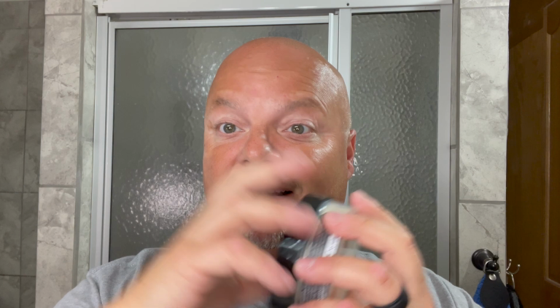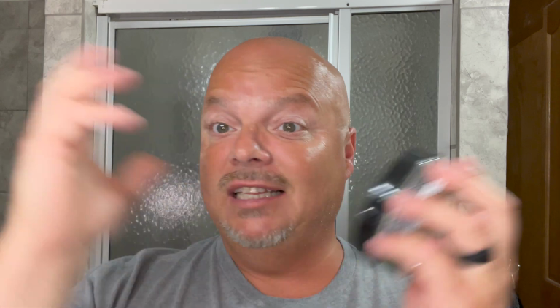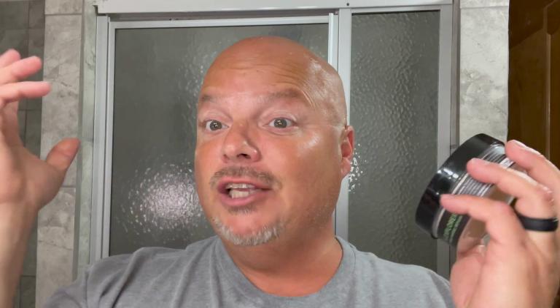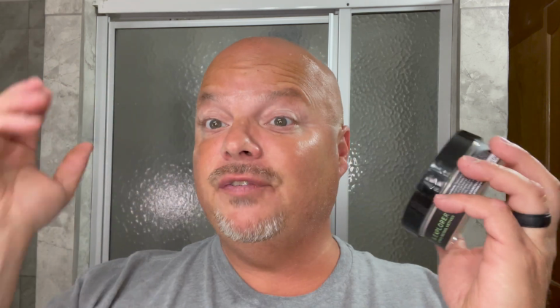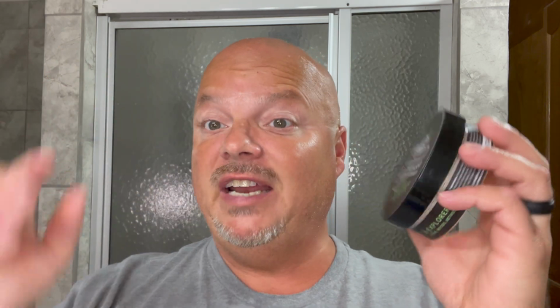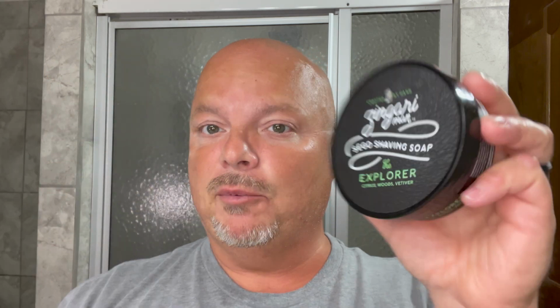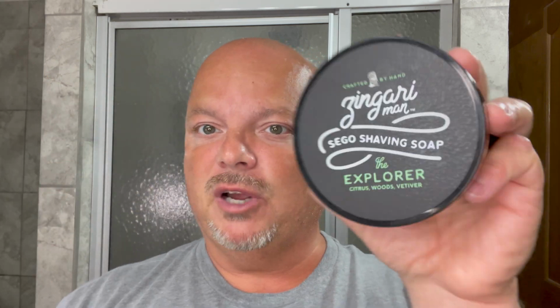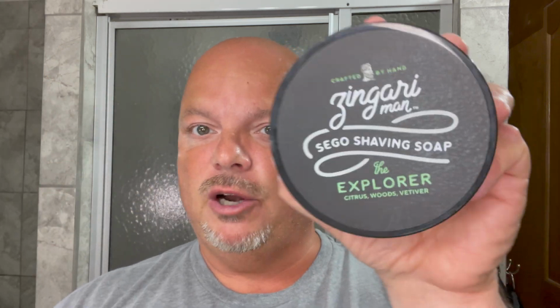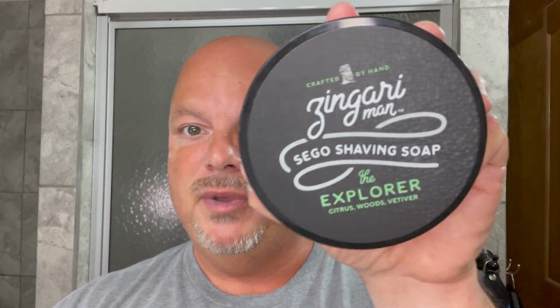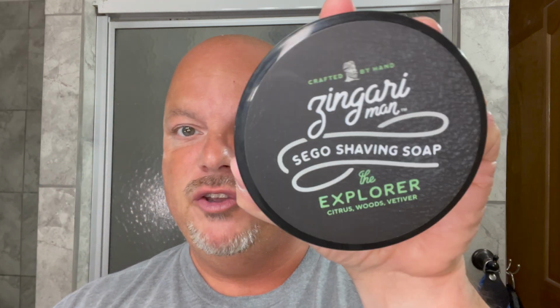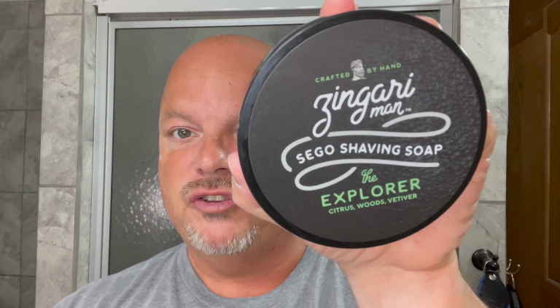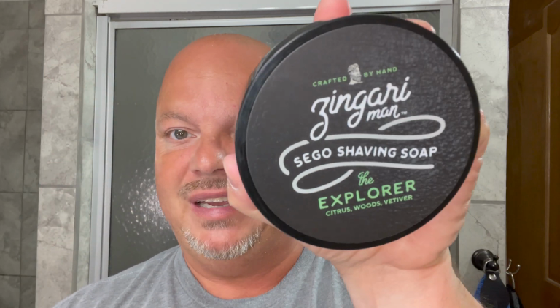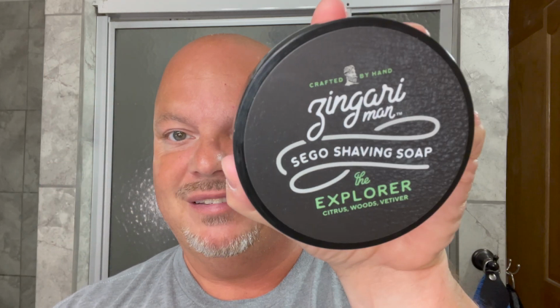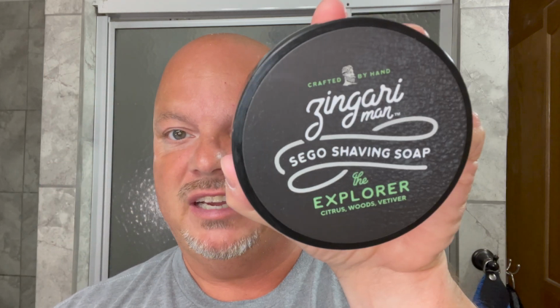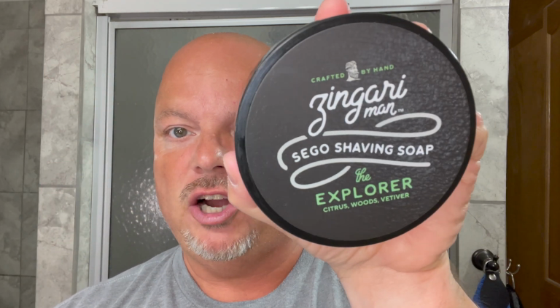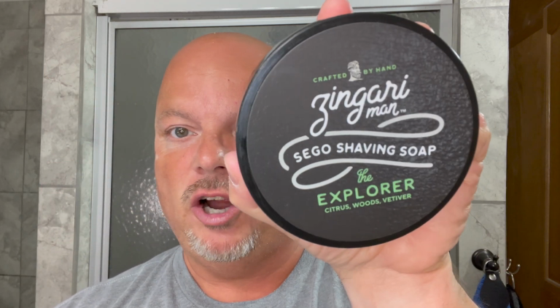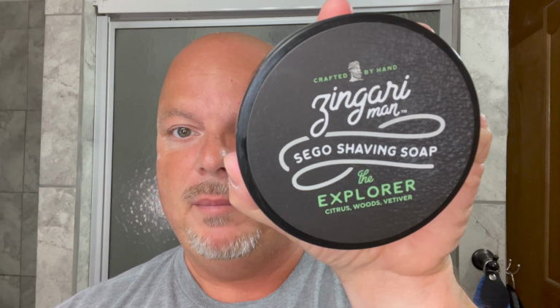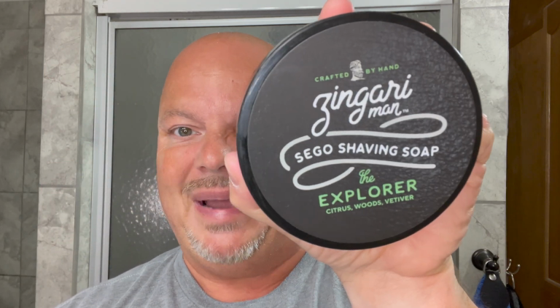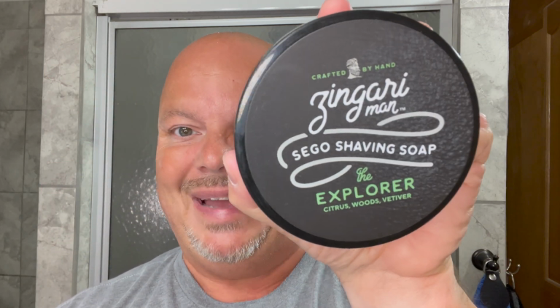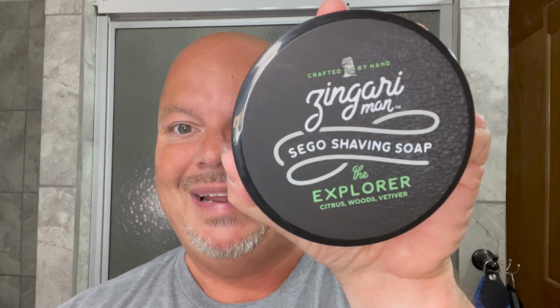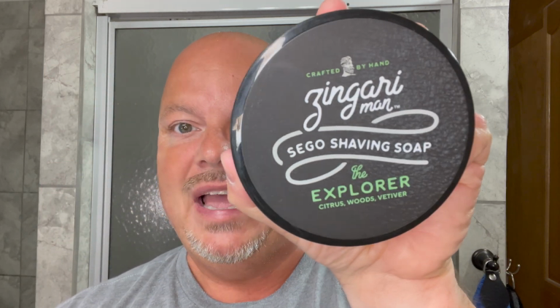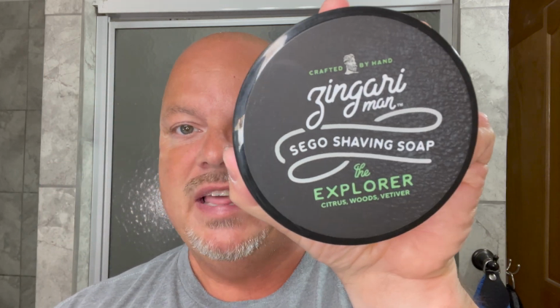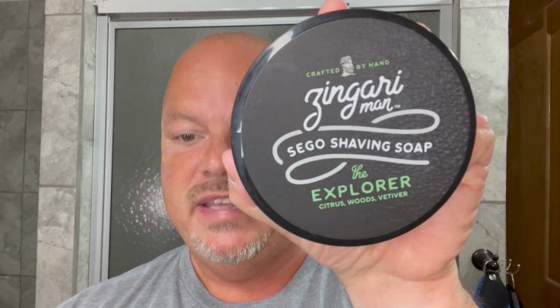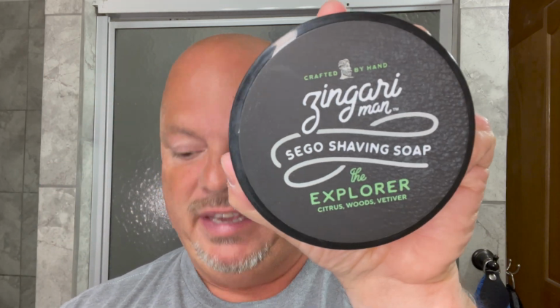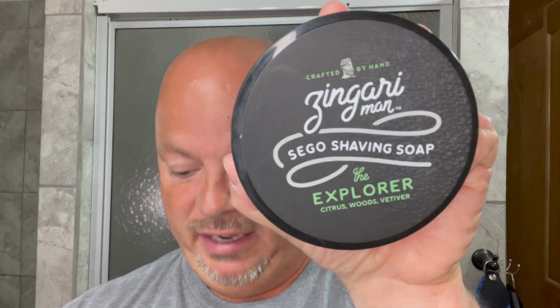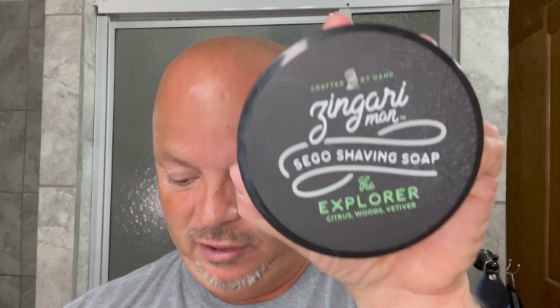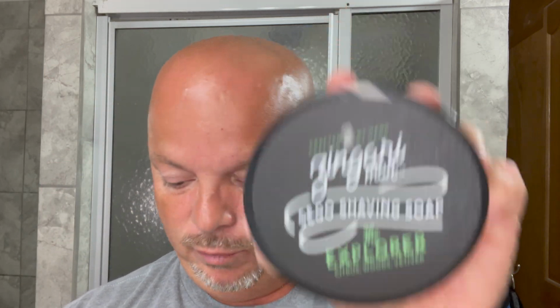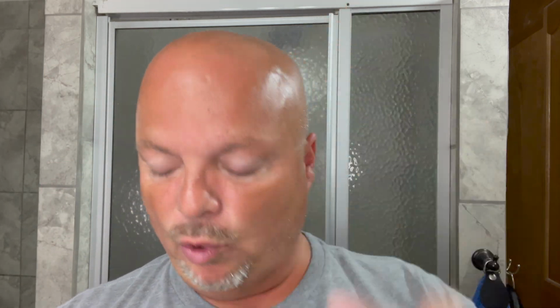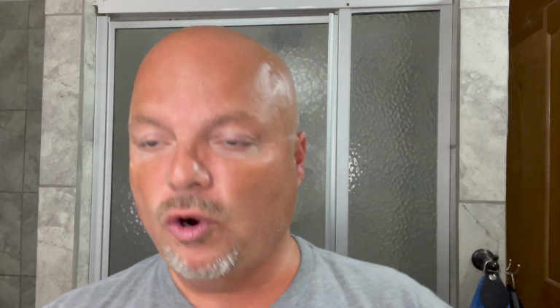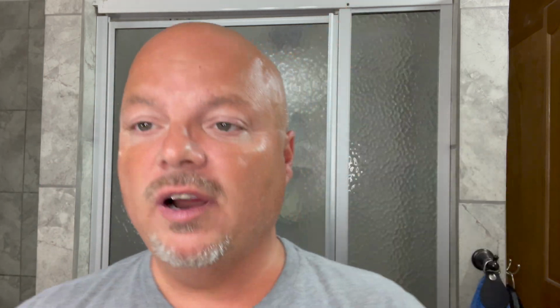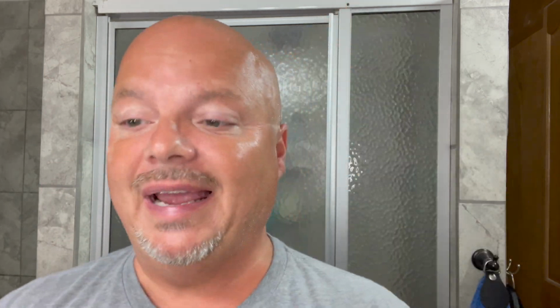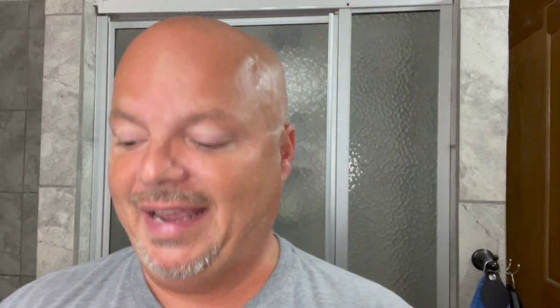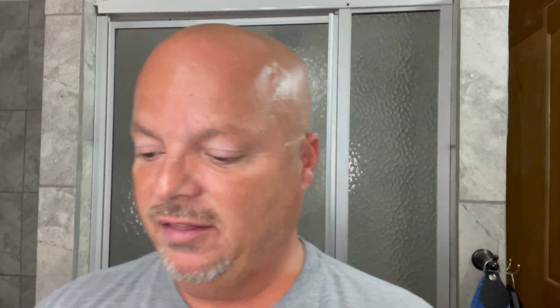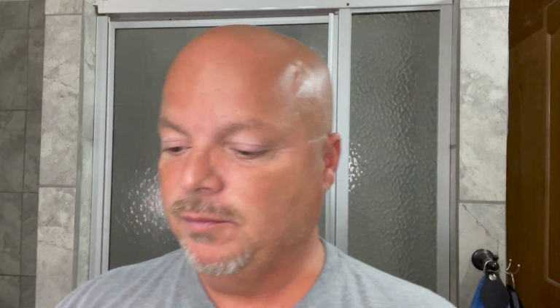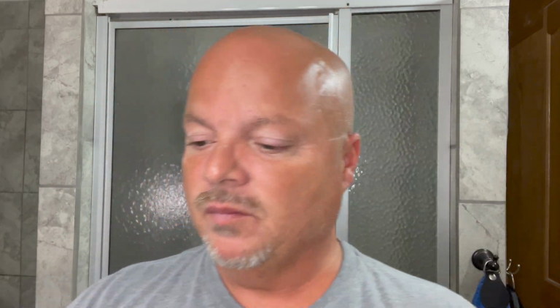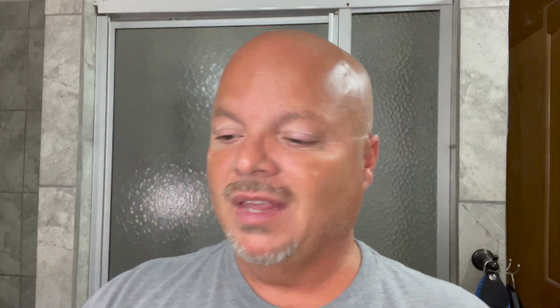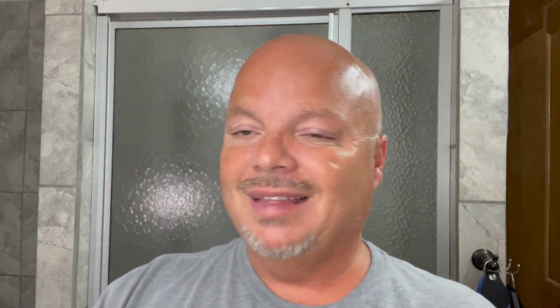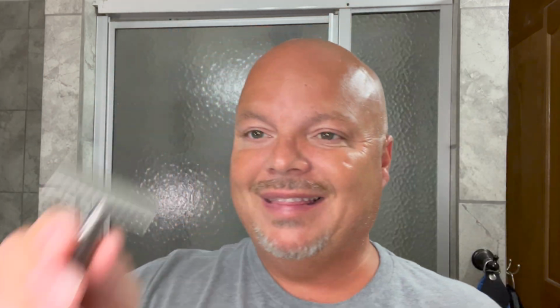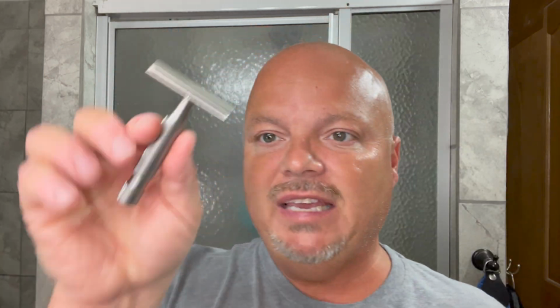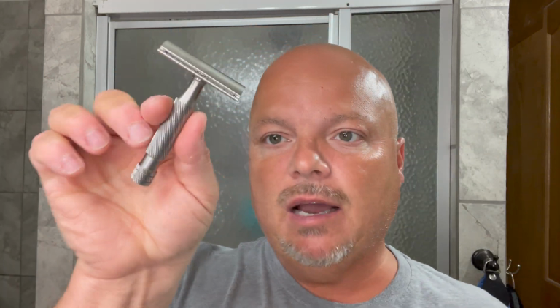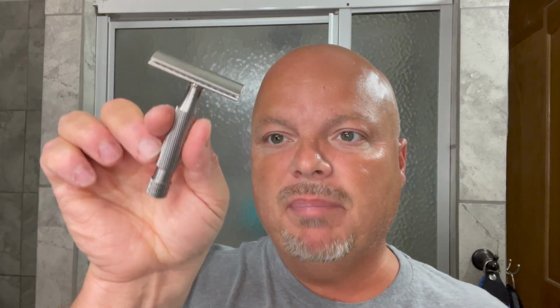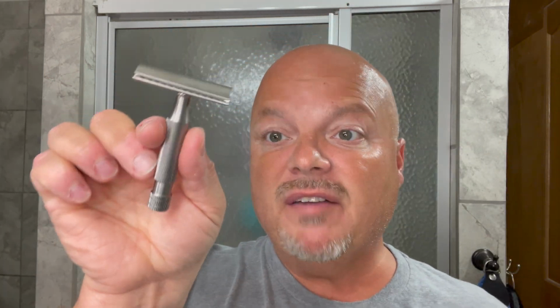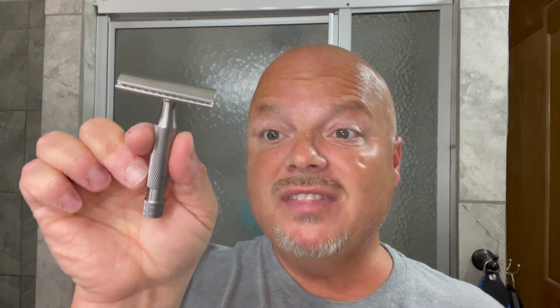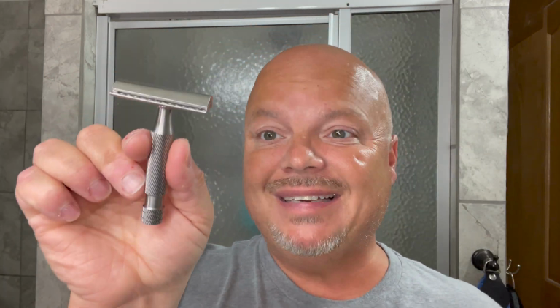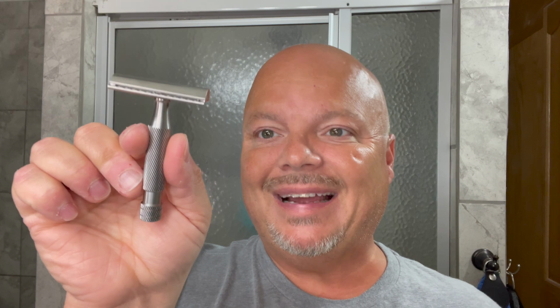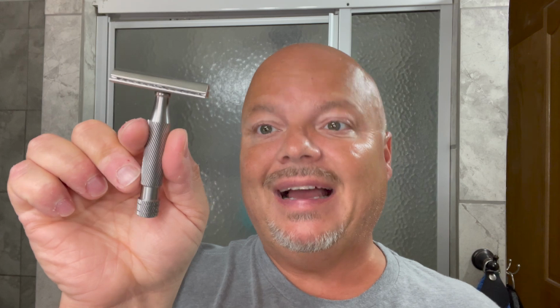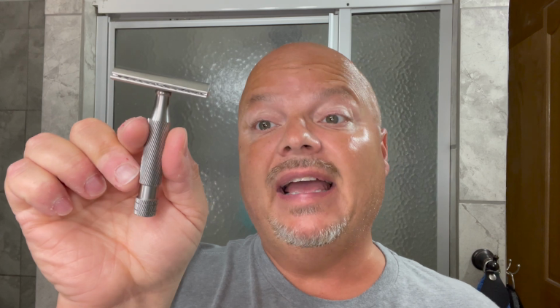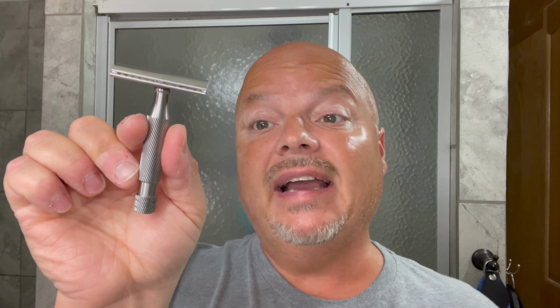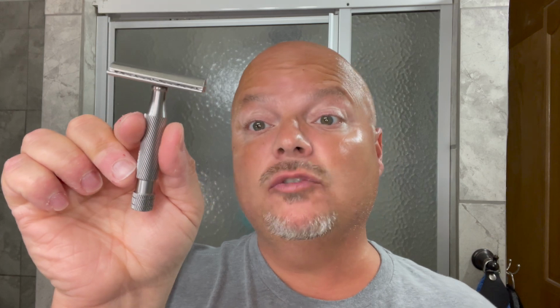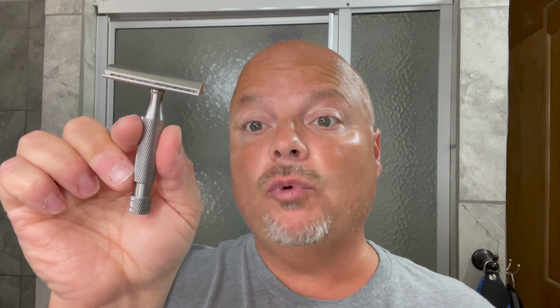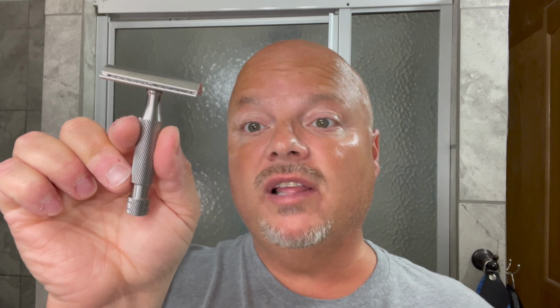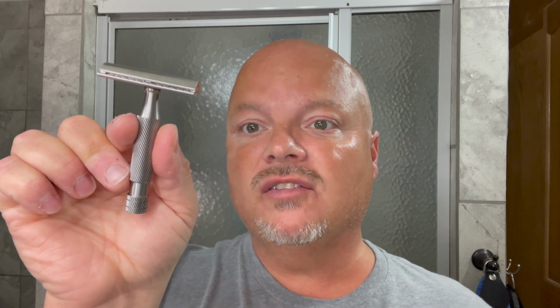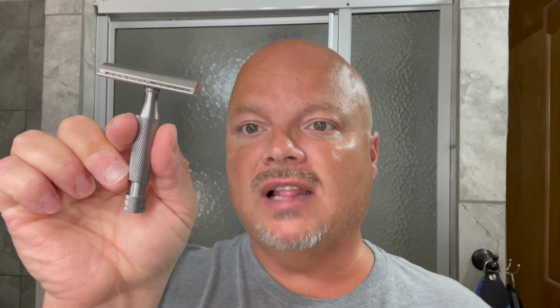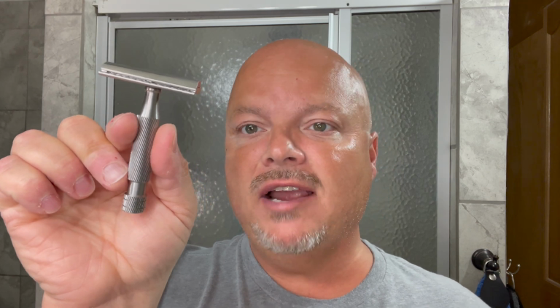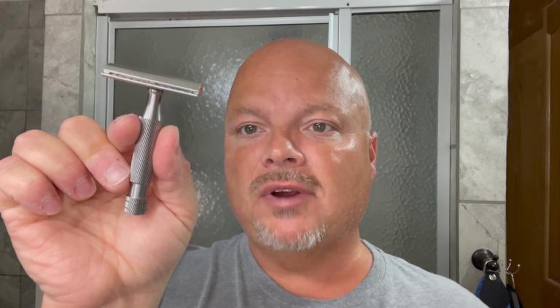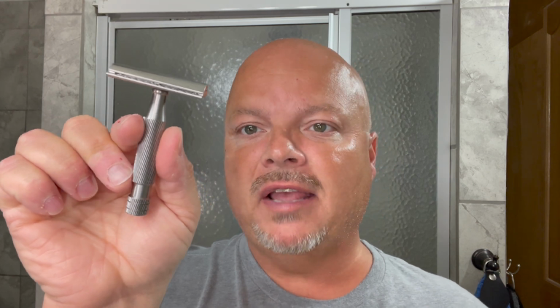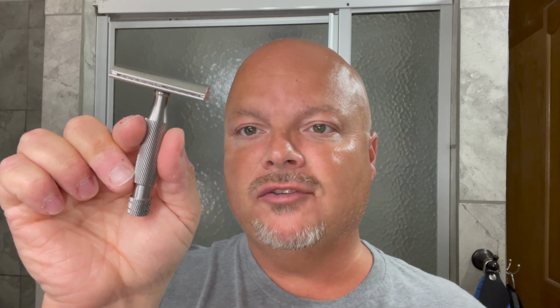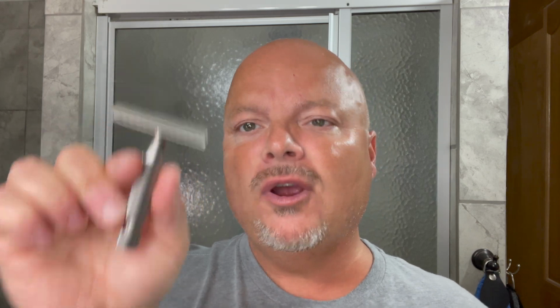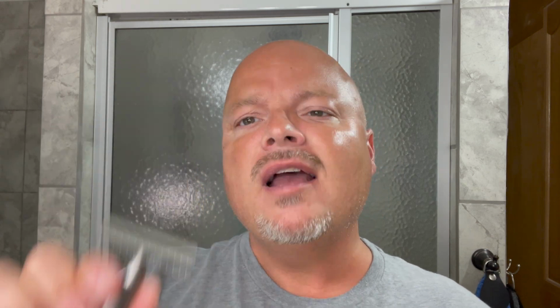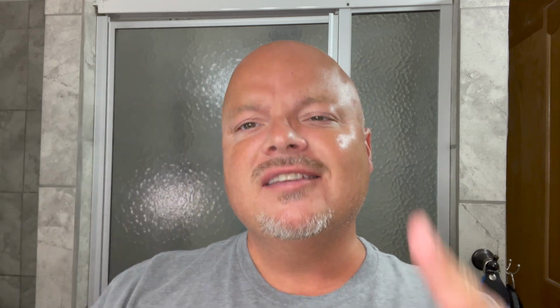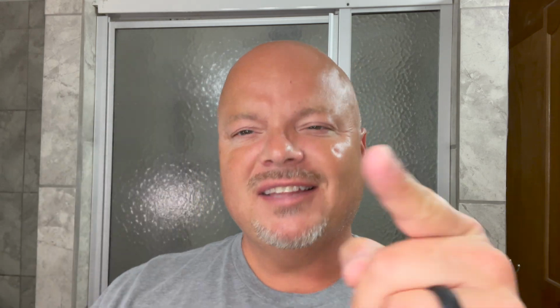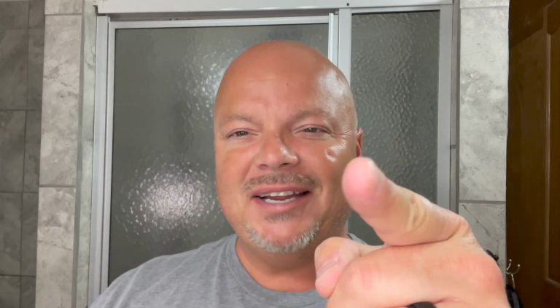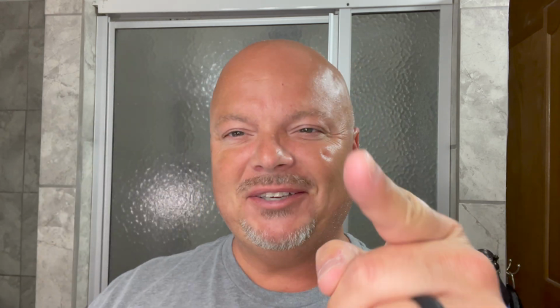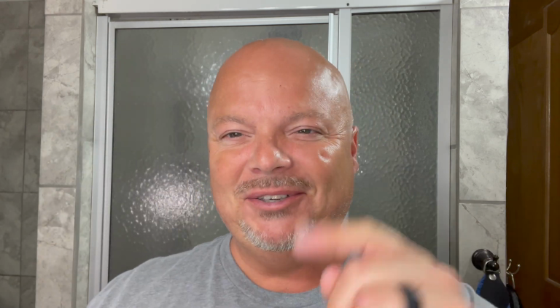In this video, we're going to be using Zingari Man the Explorer and the Above the Tie X1 Slant Razor. Stay tuned.